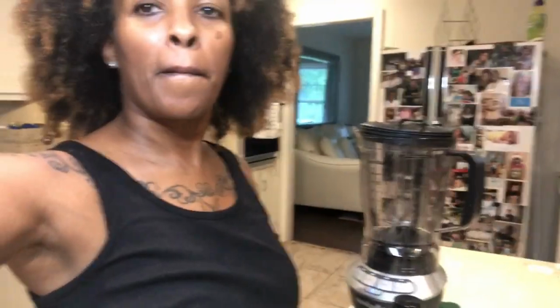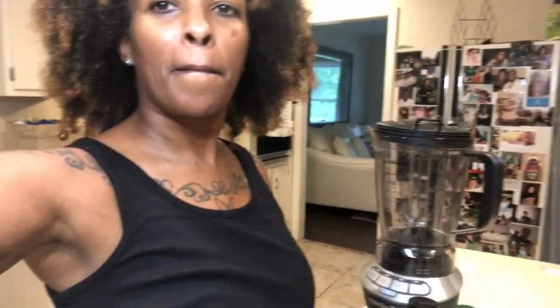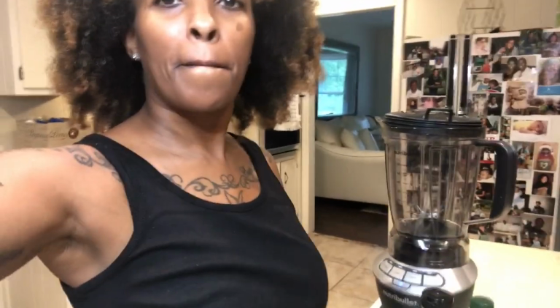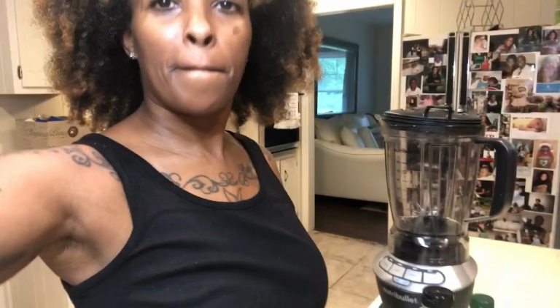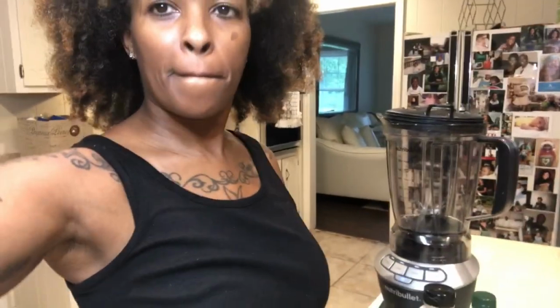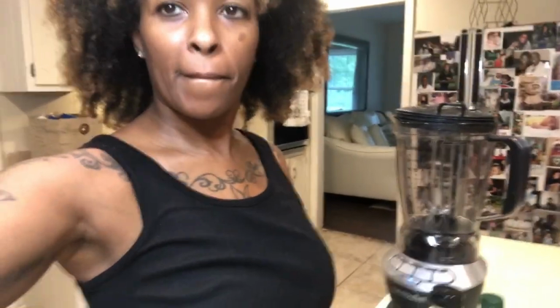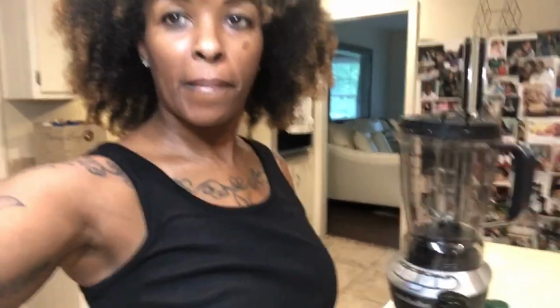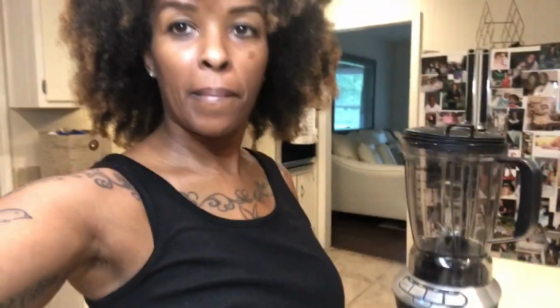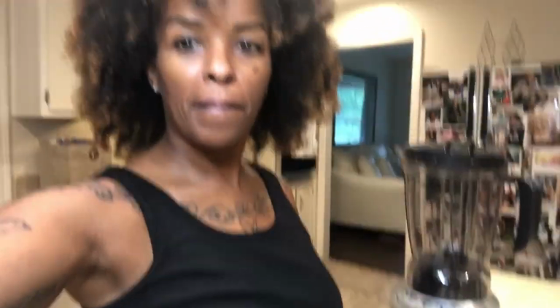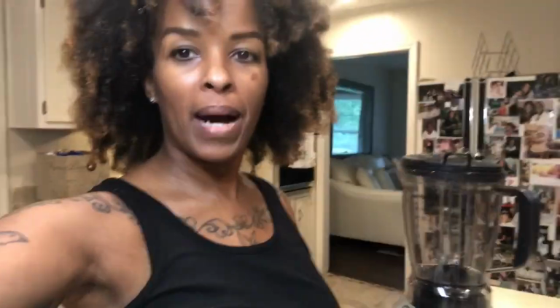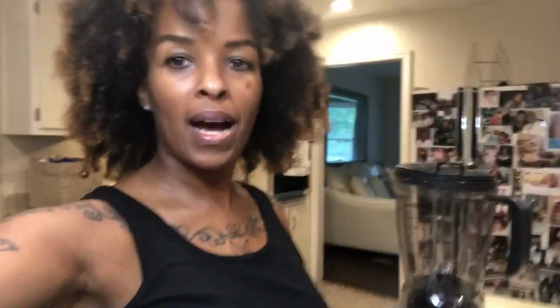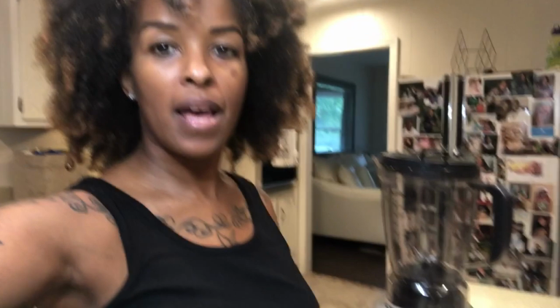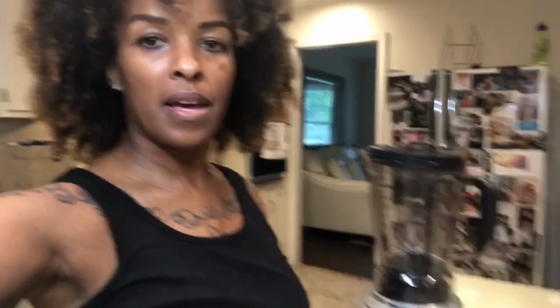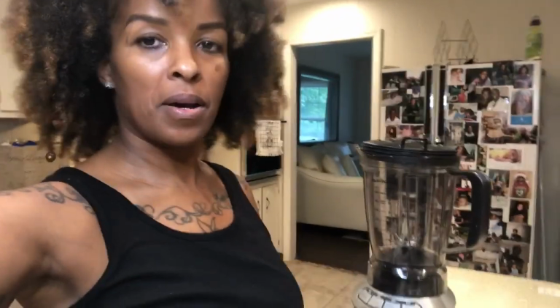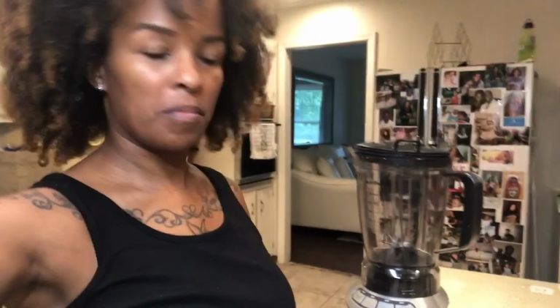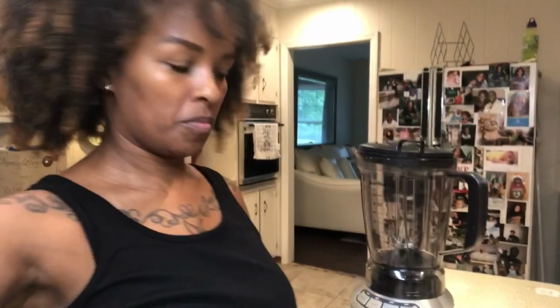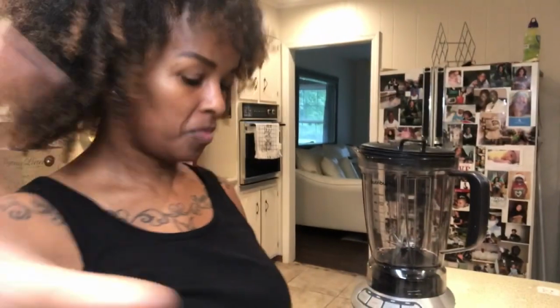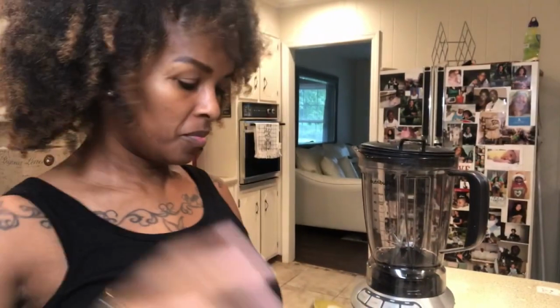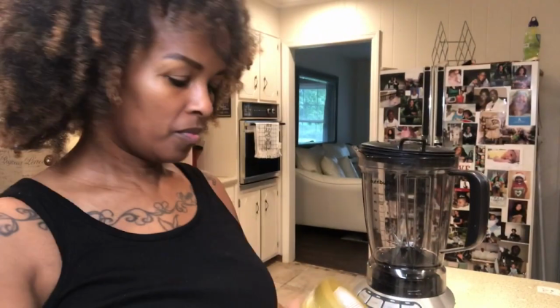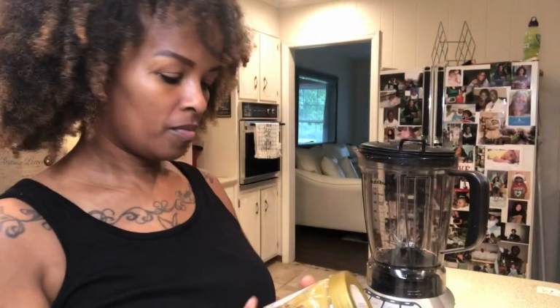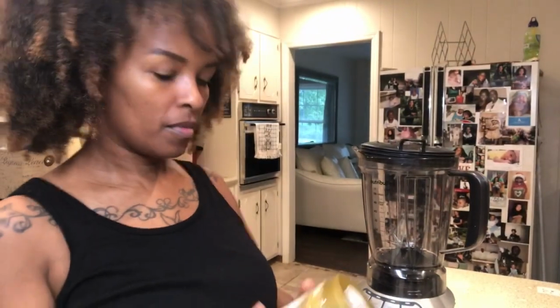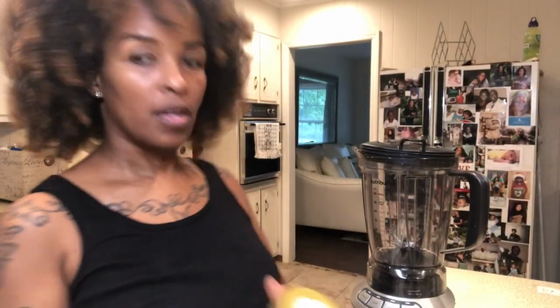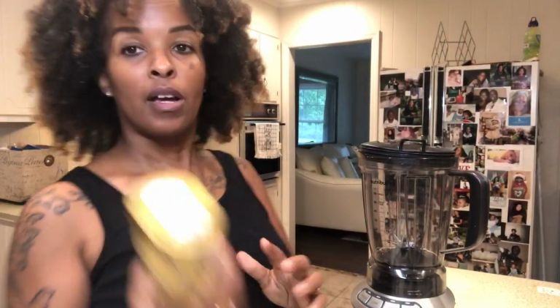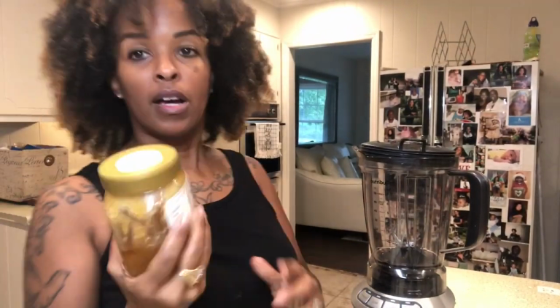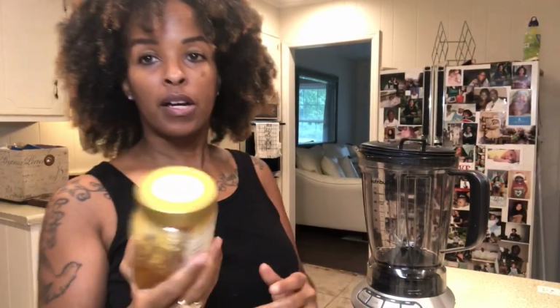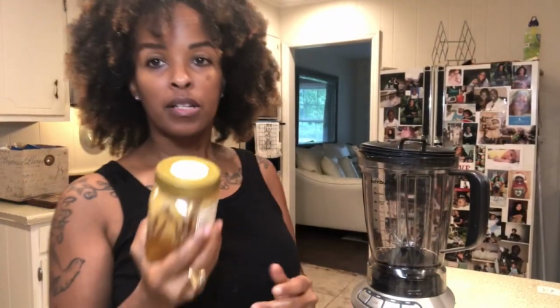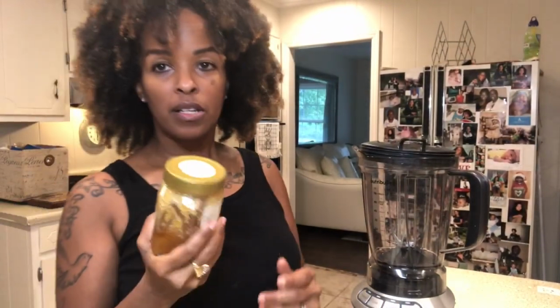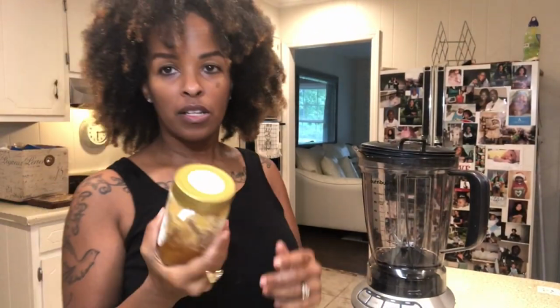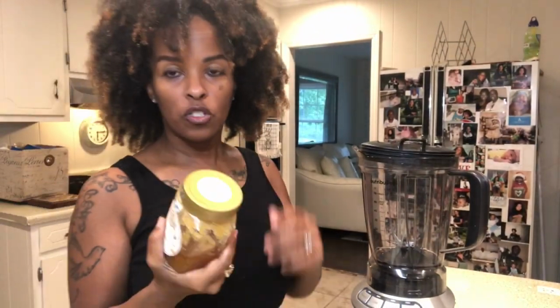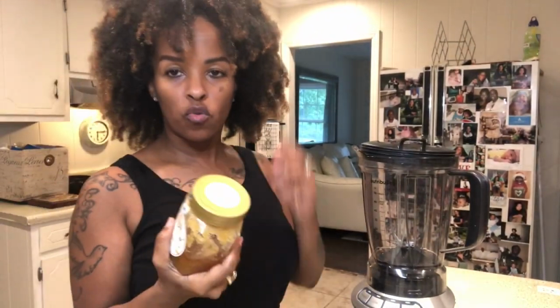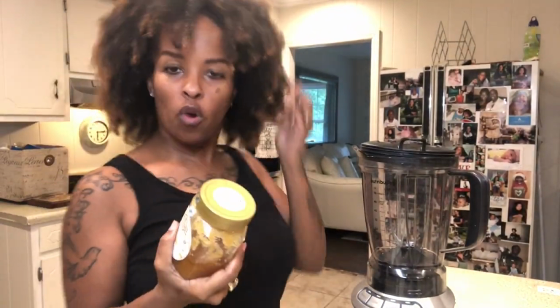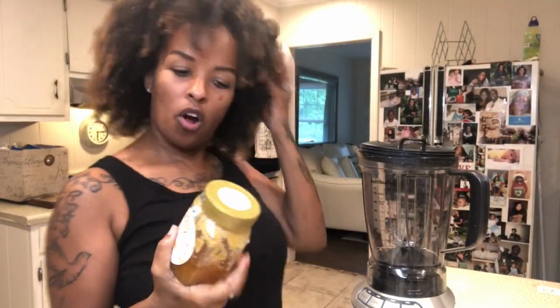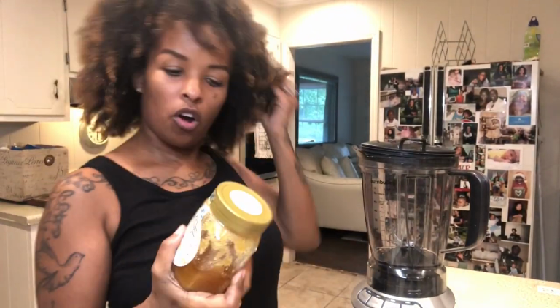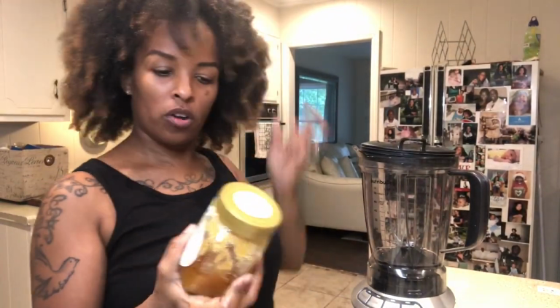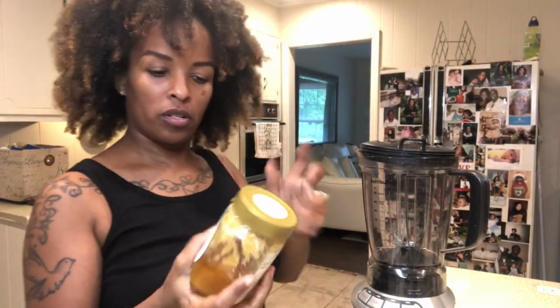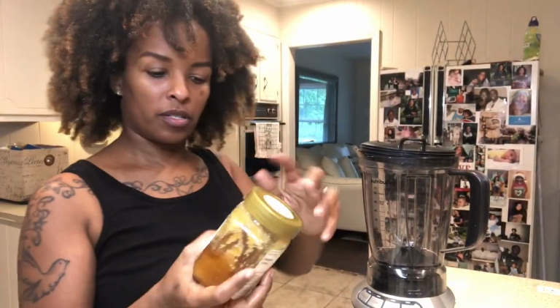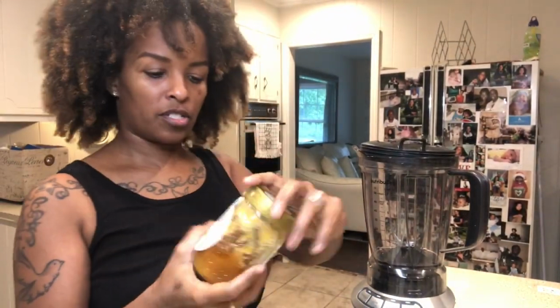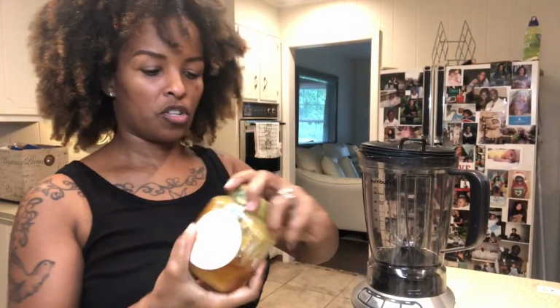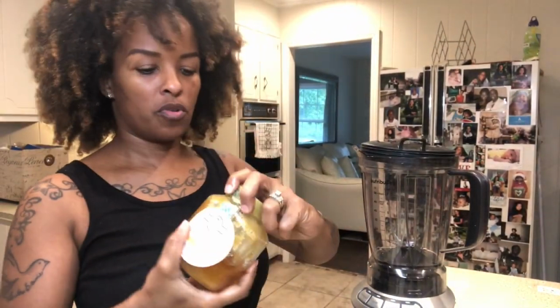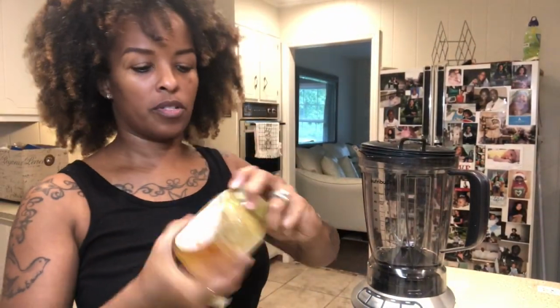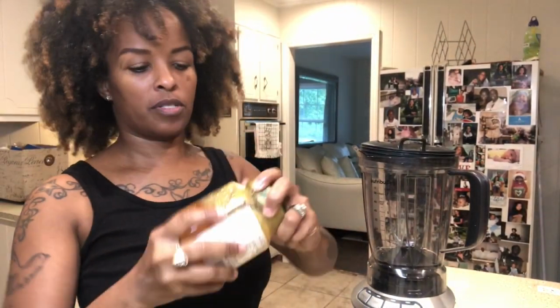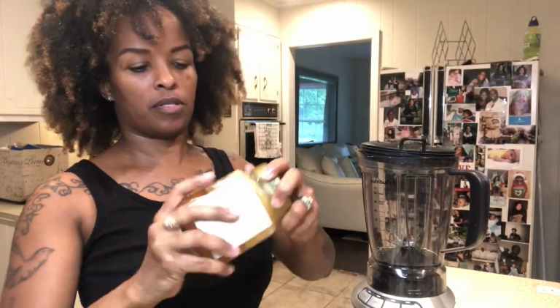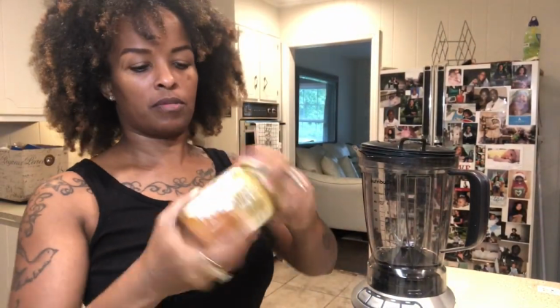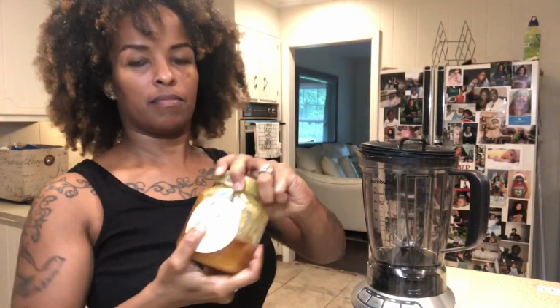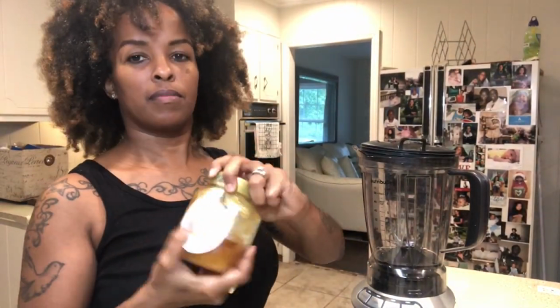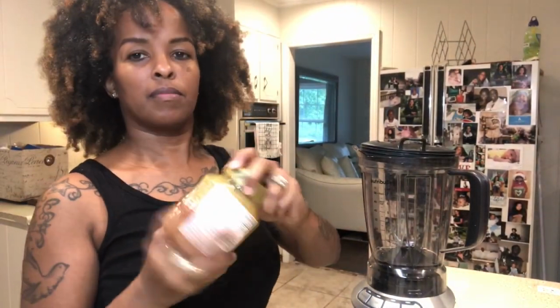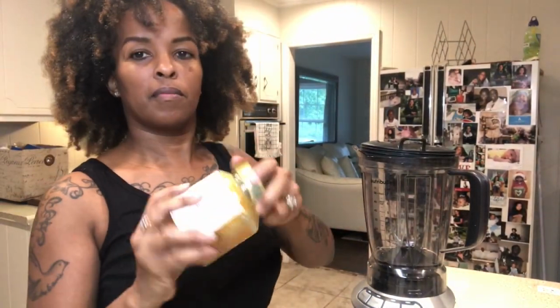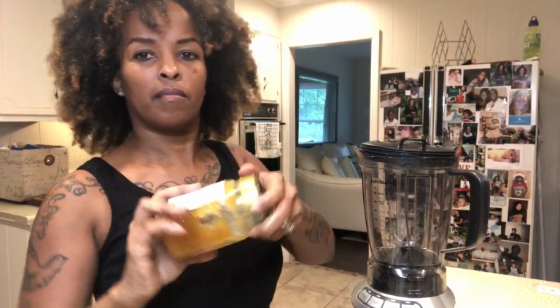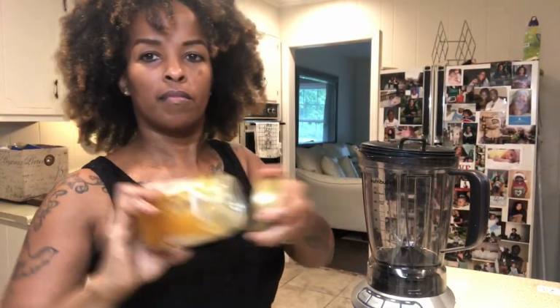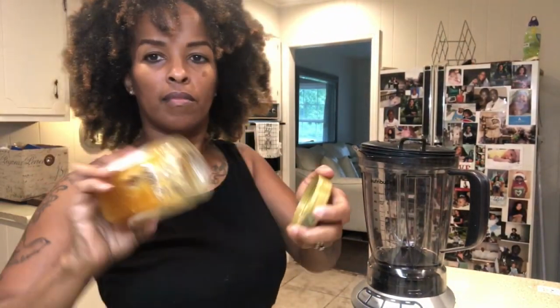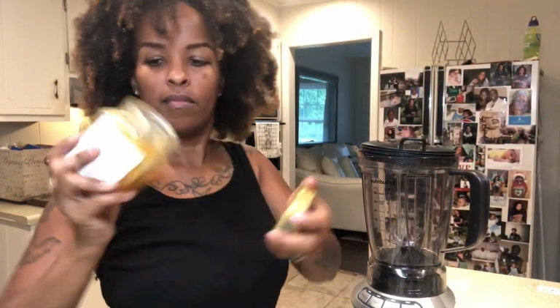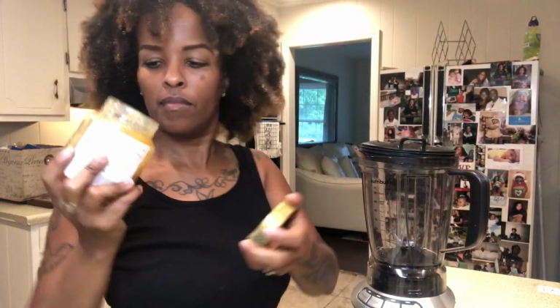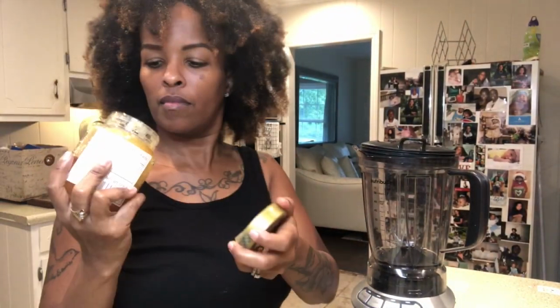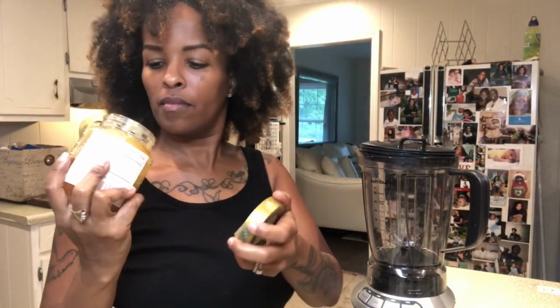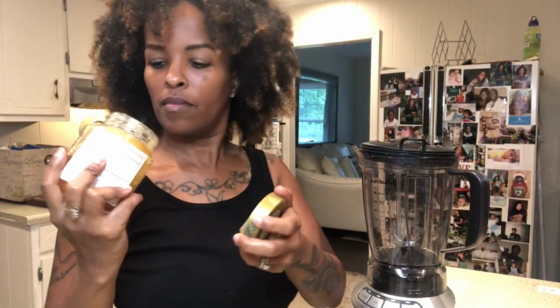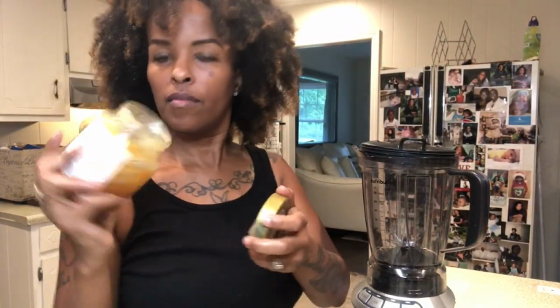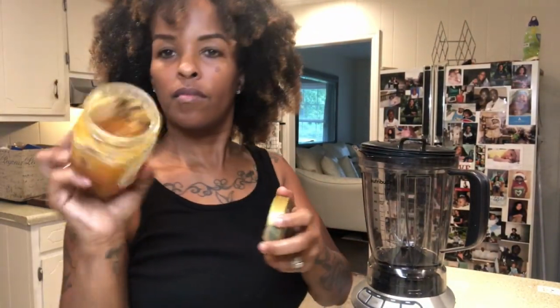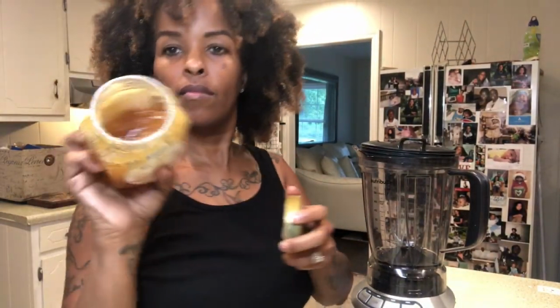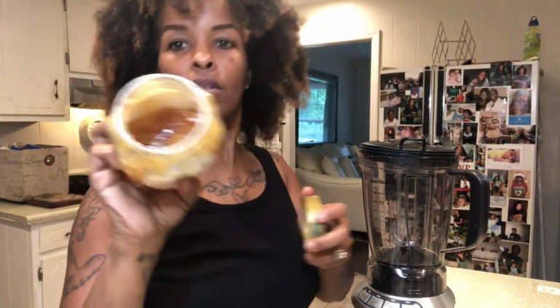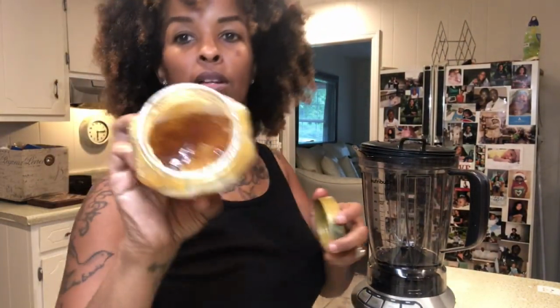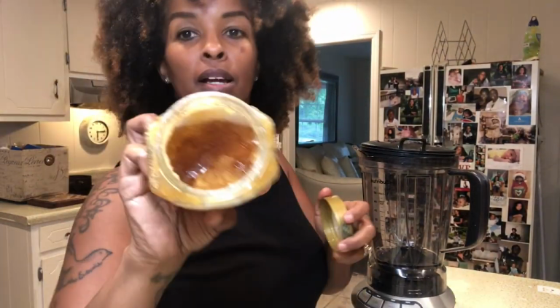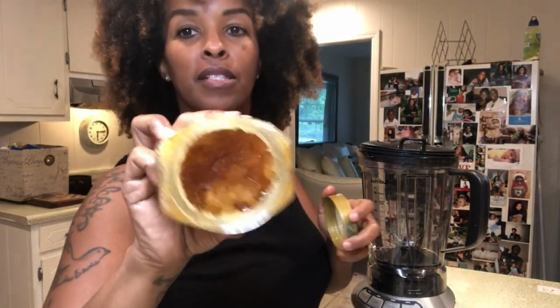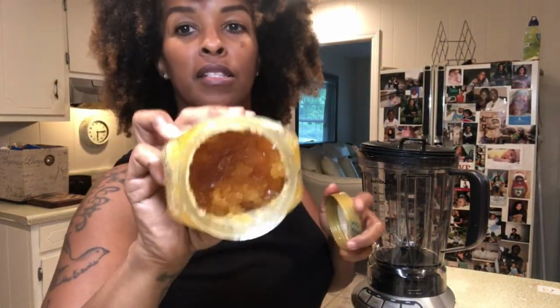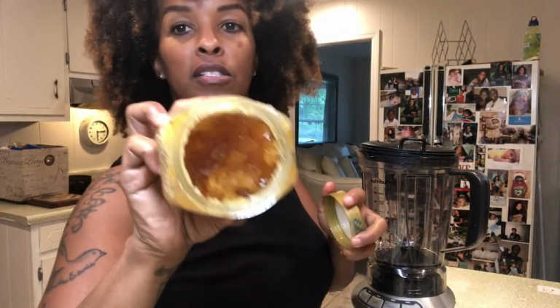Now, my honey is raw, so it's like this.